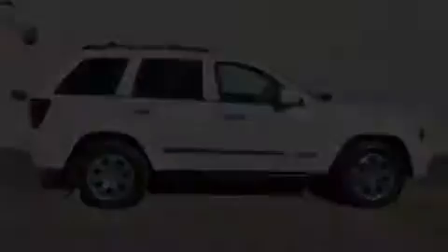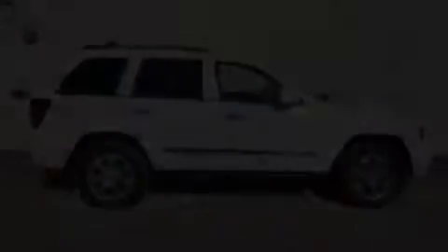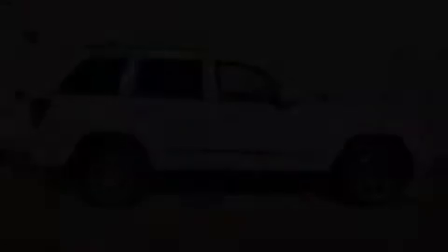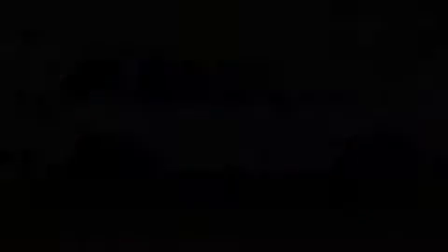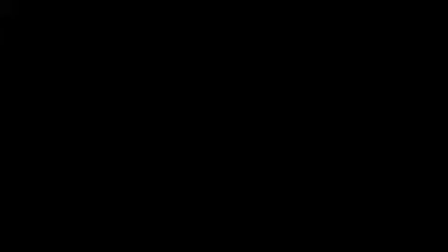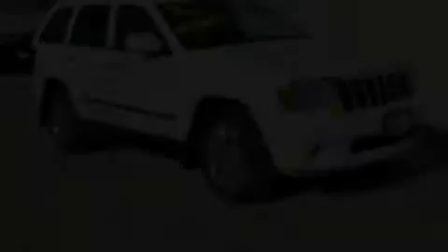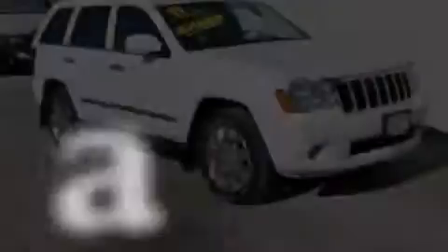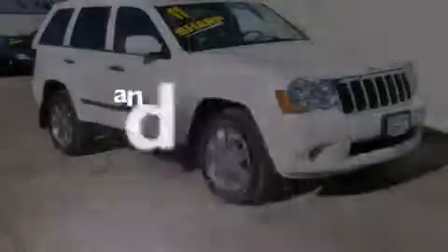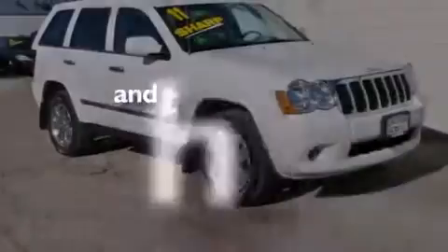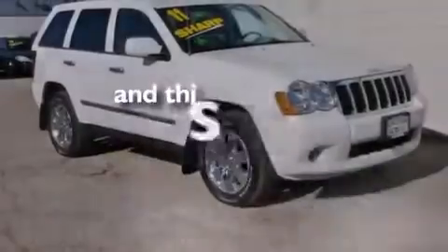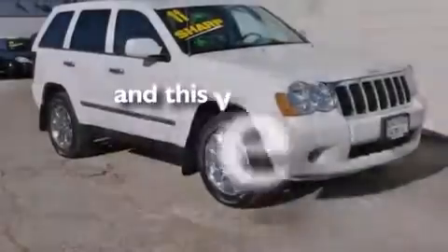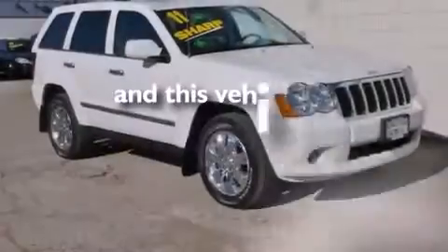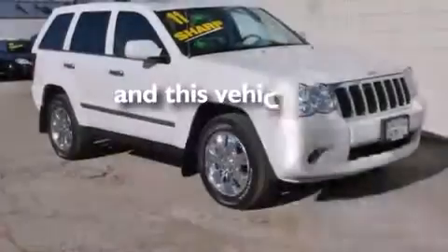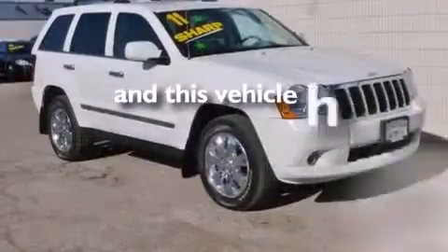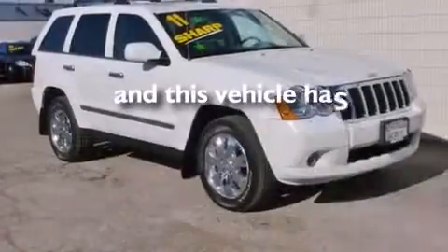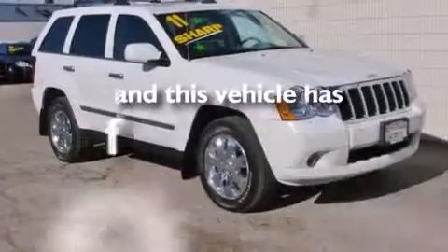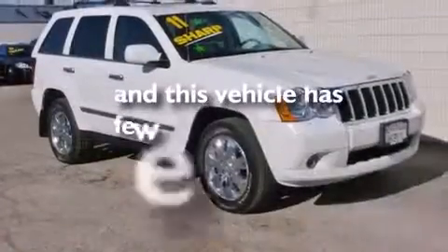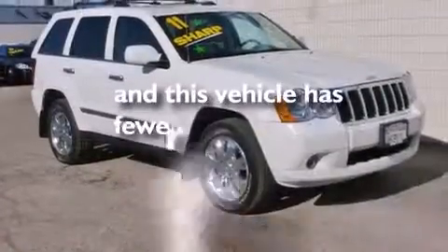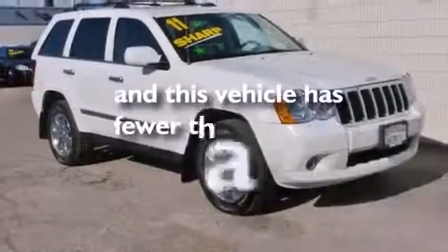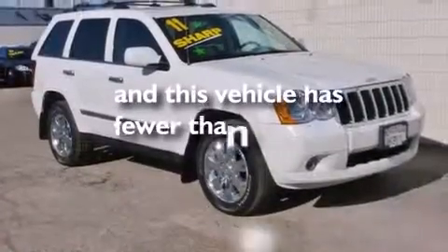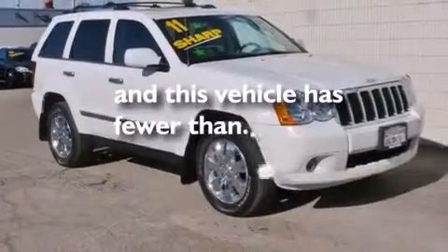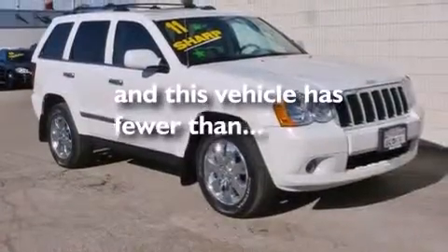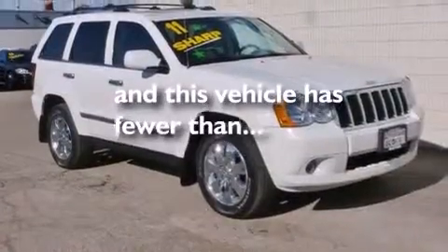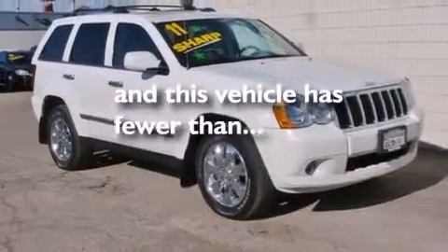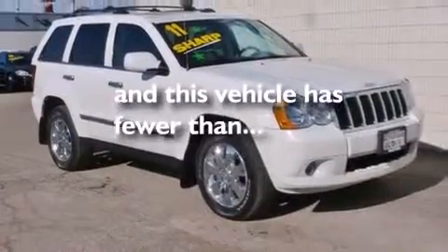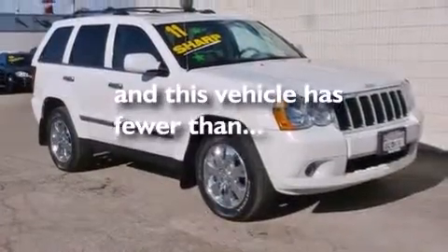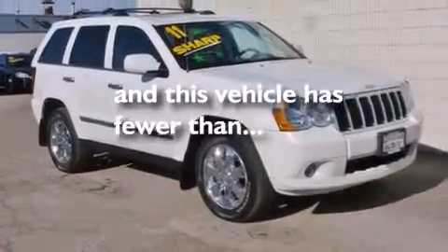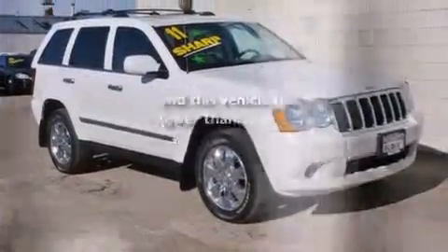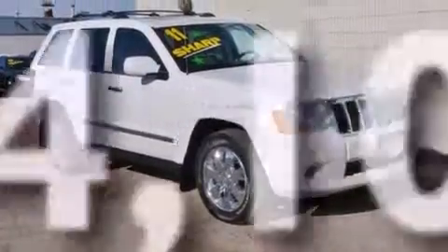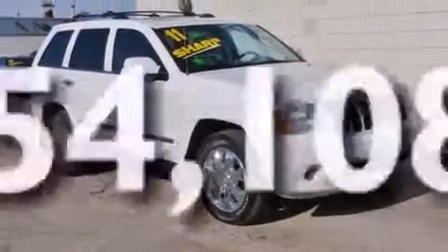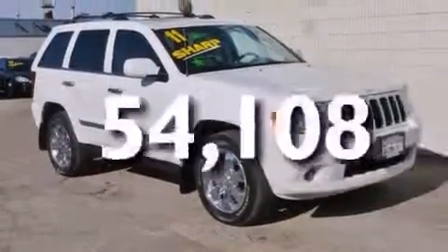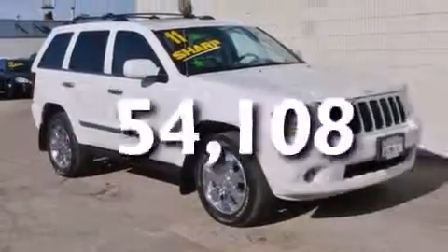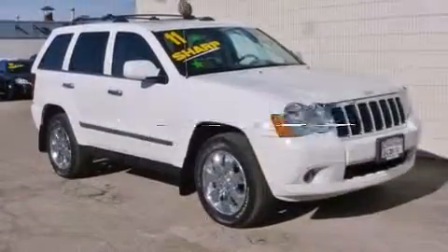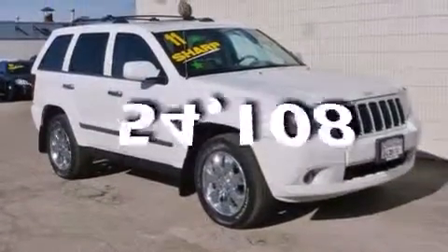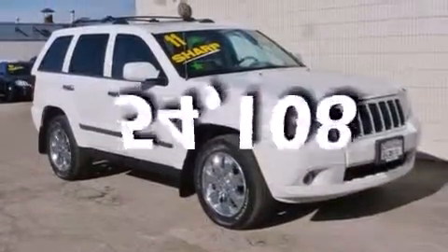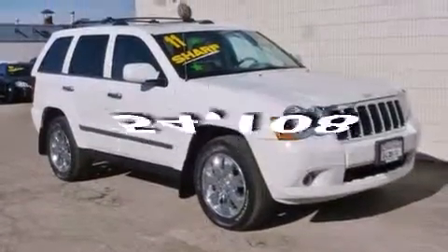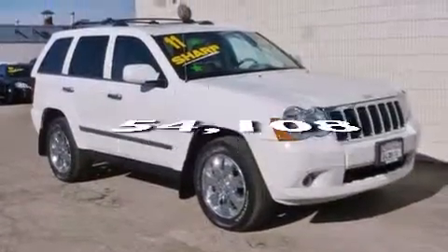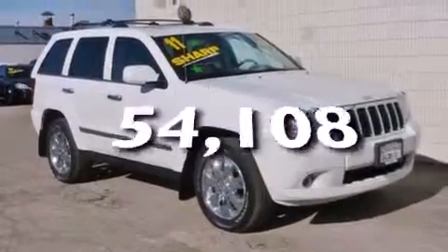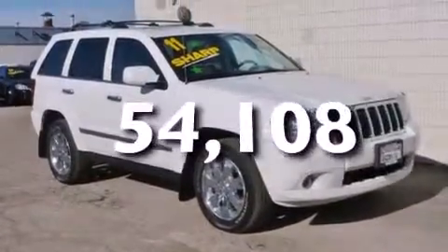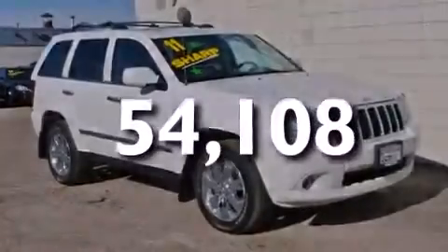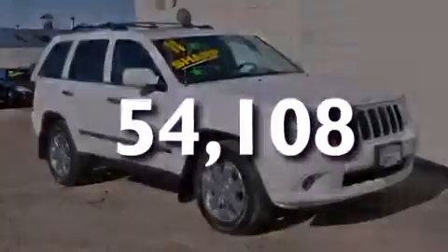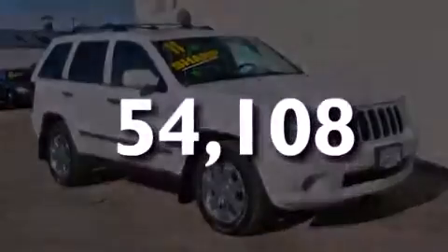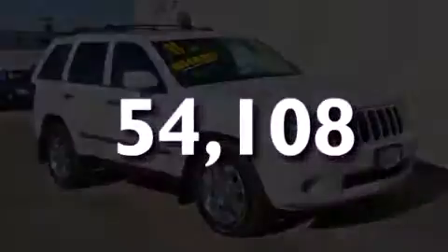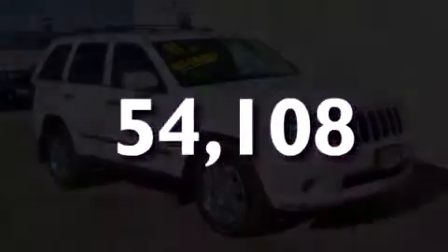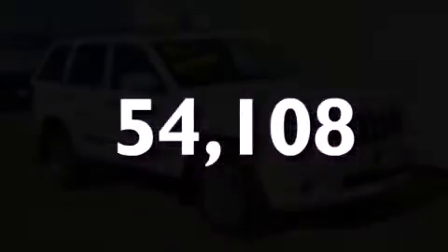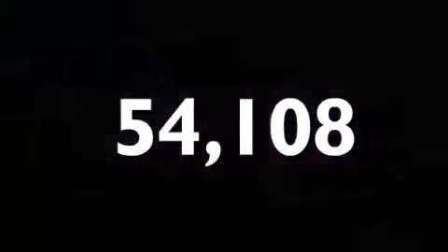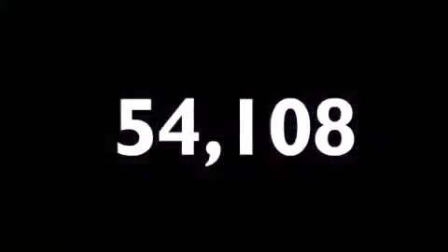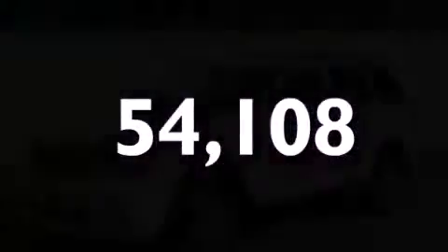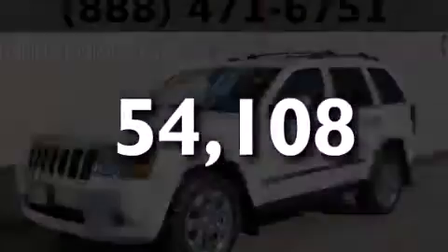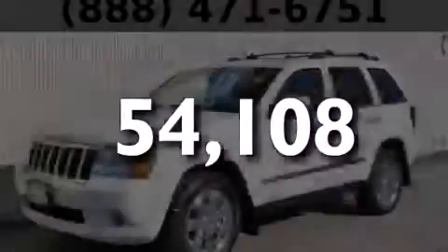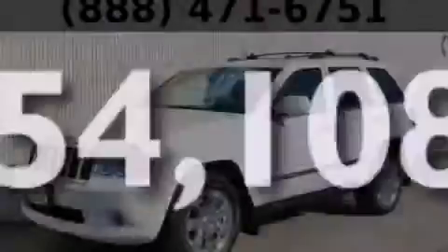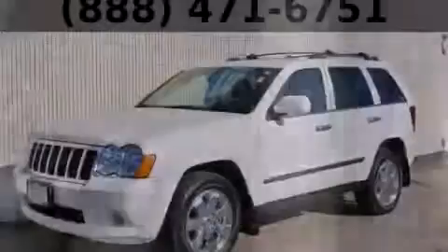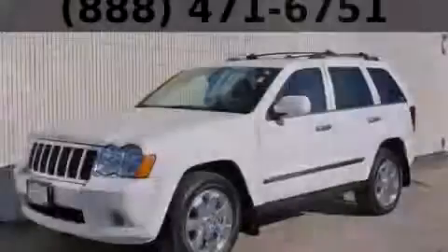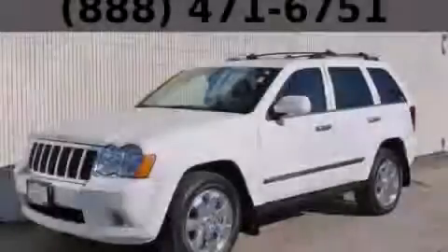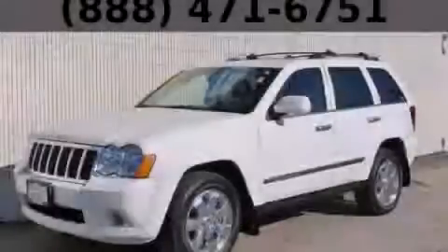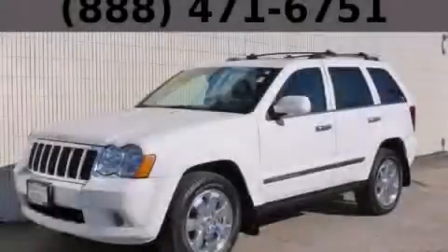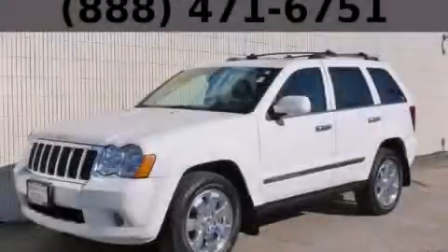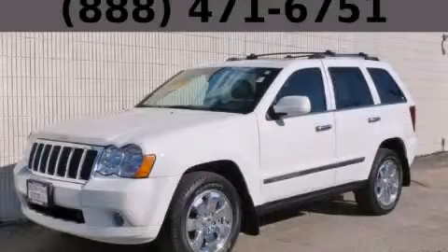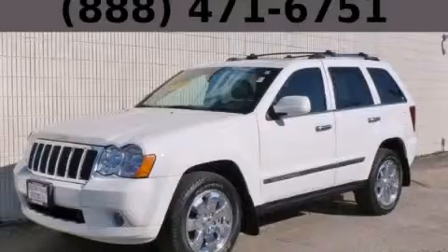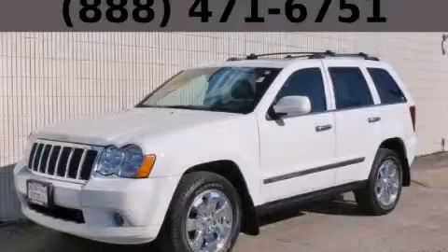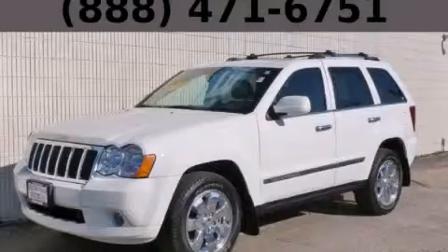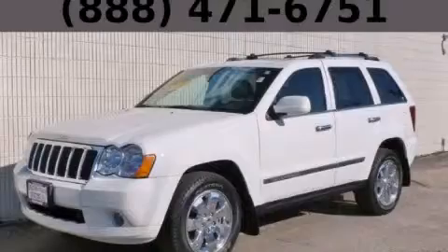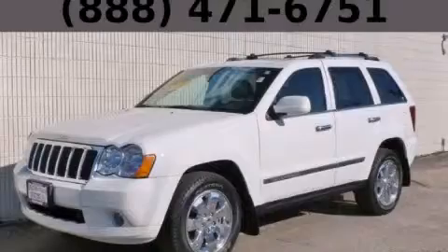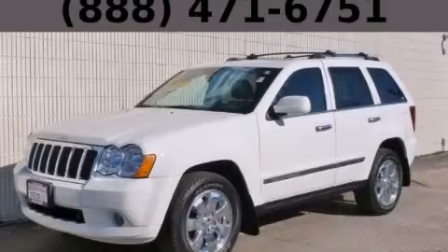This vehicle has fewer than 55,000 miles on the odometer. Contact us today to arrange your test drive.